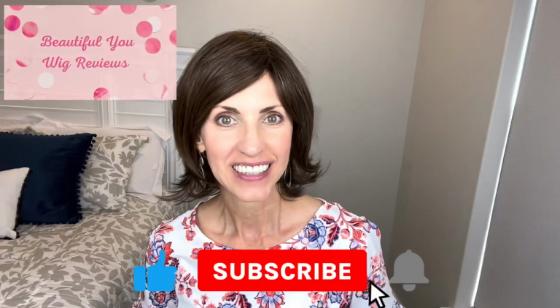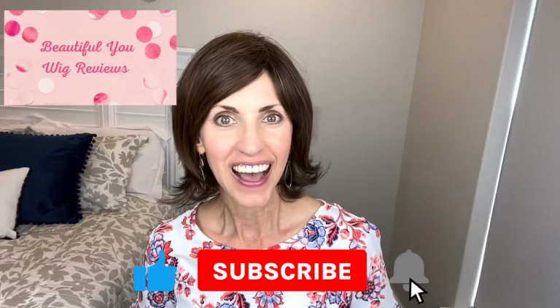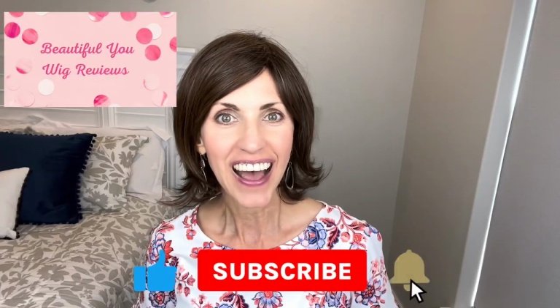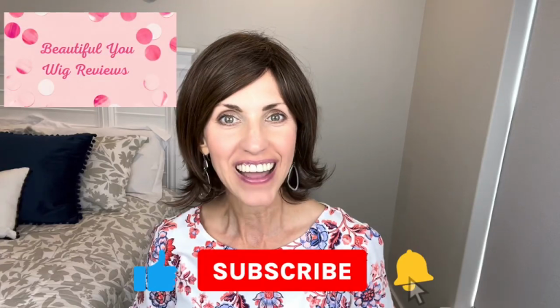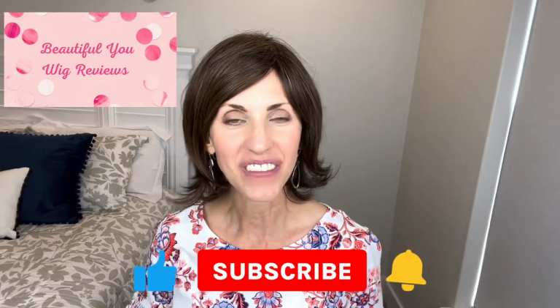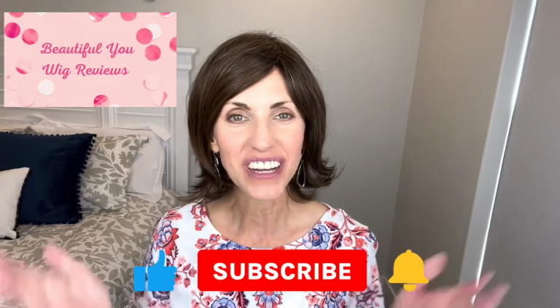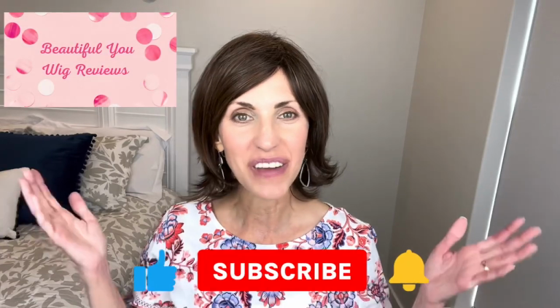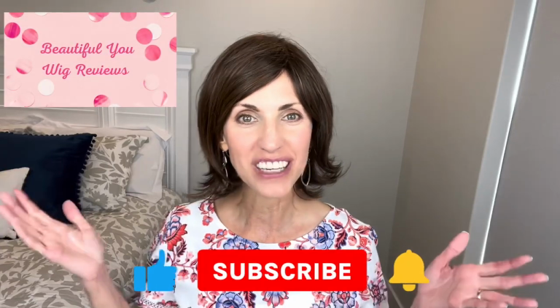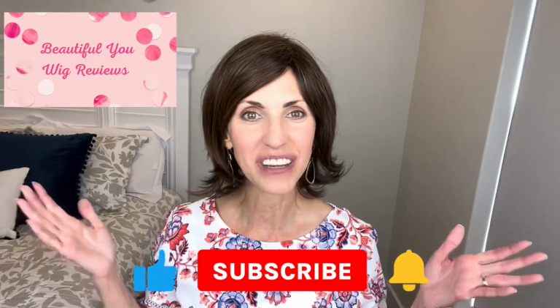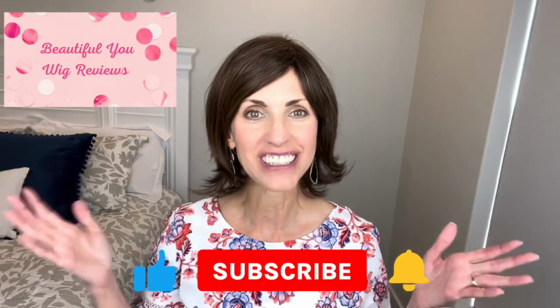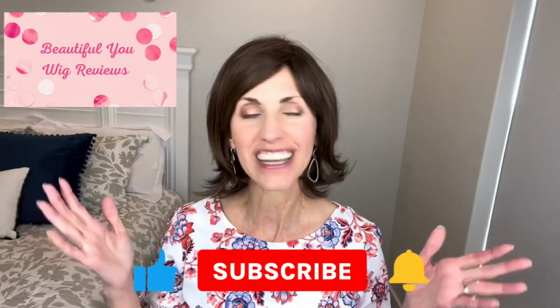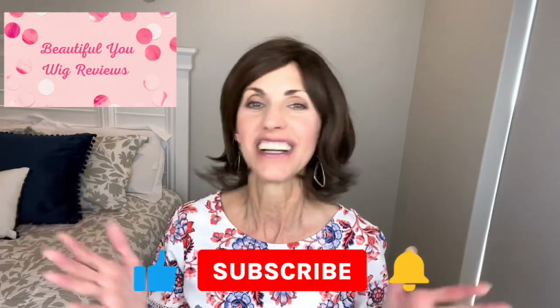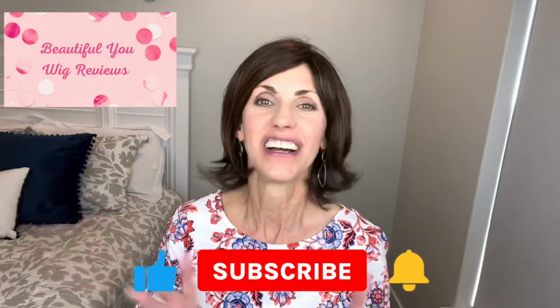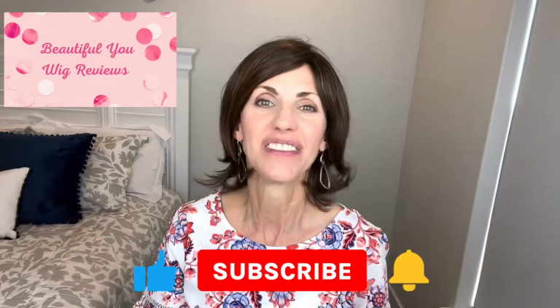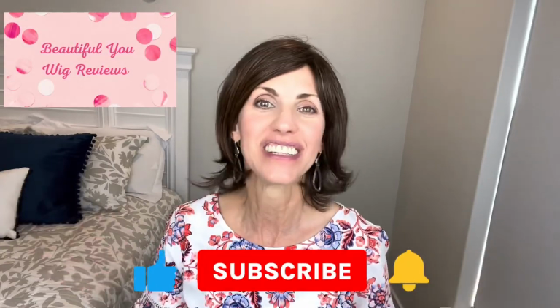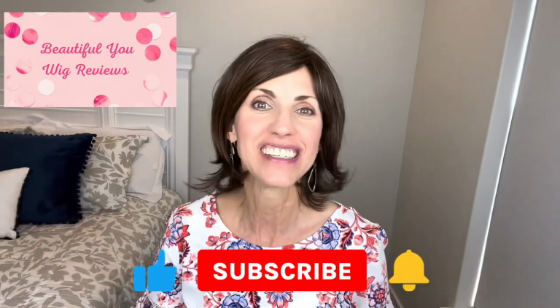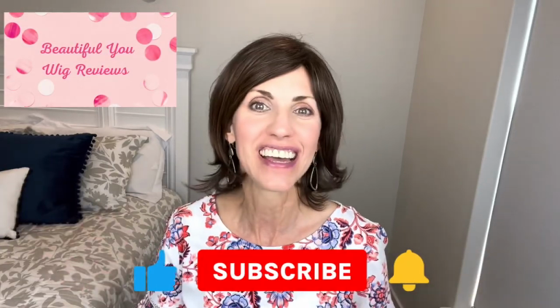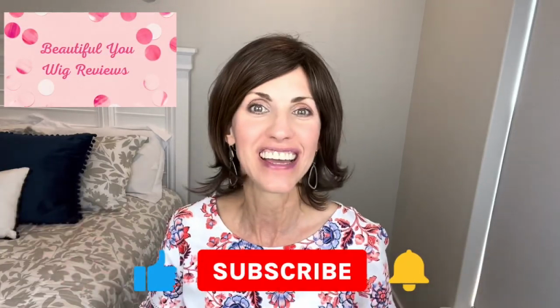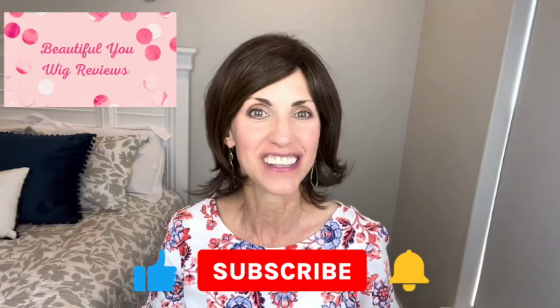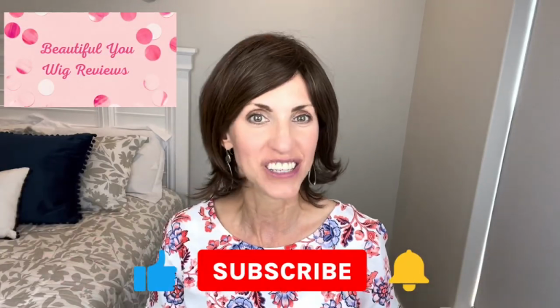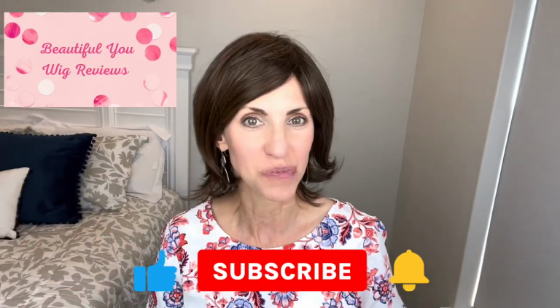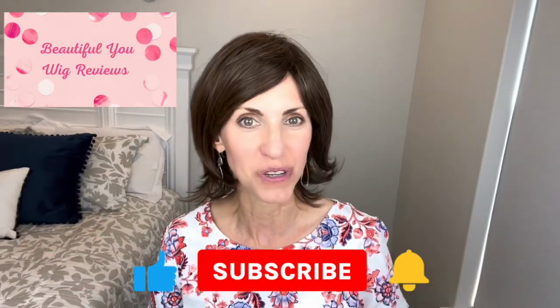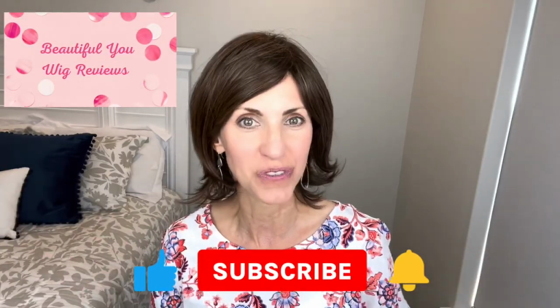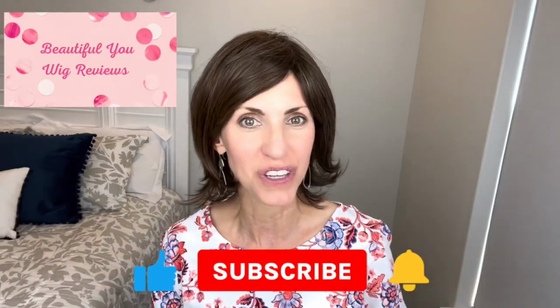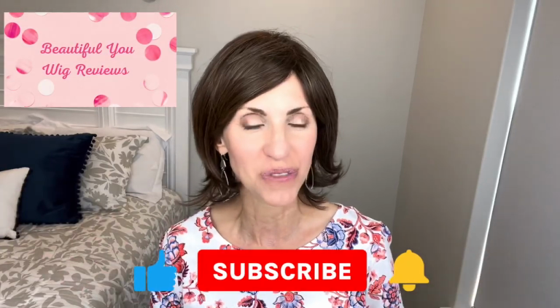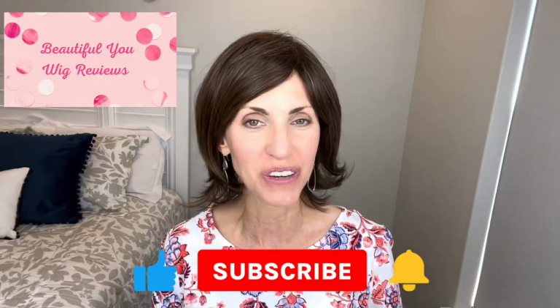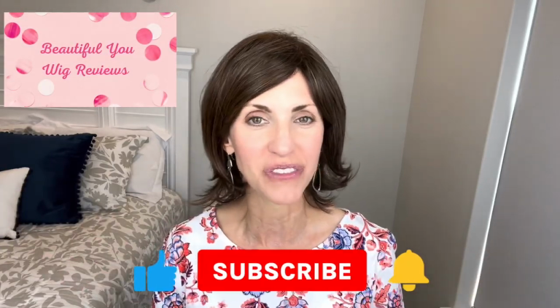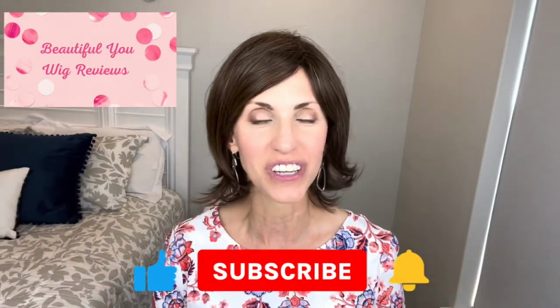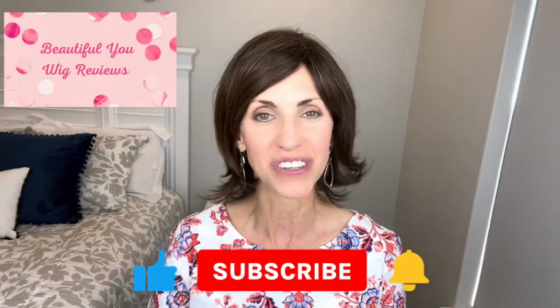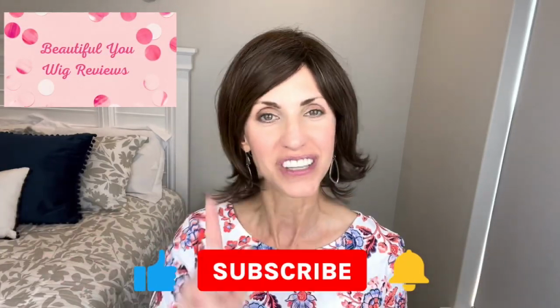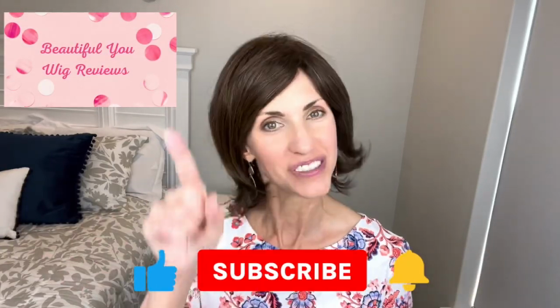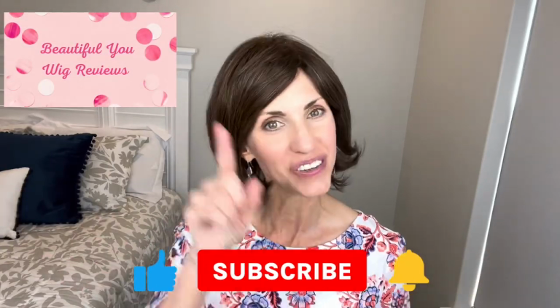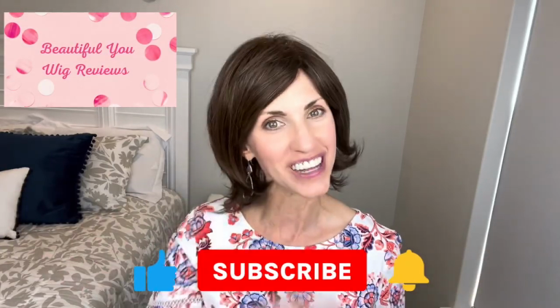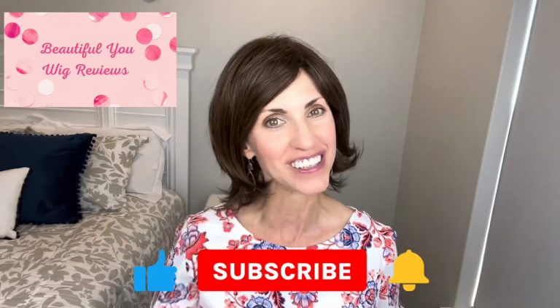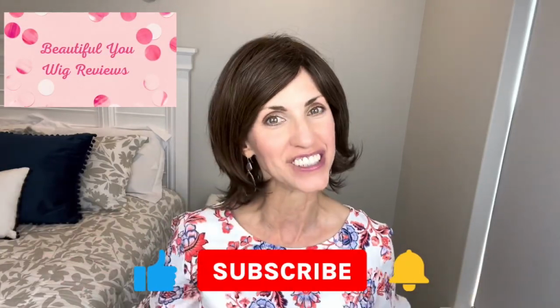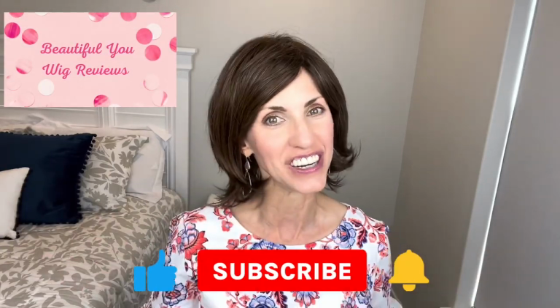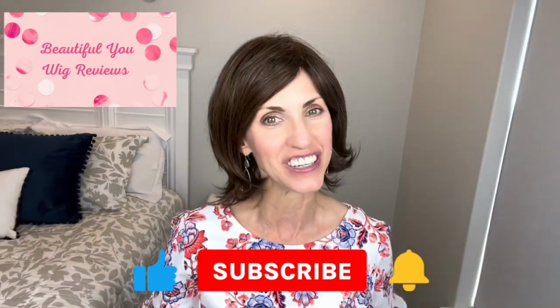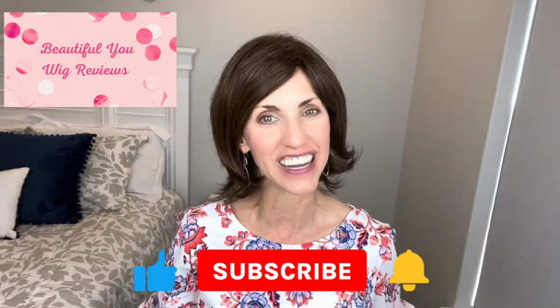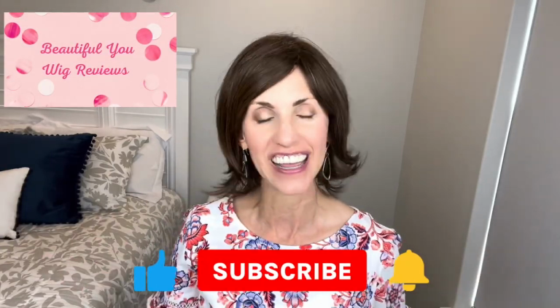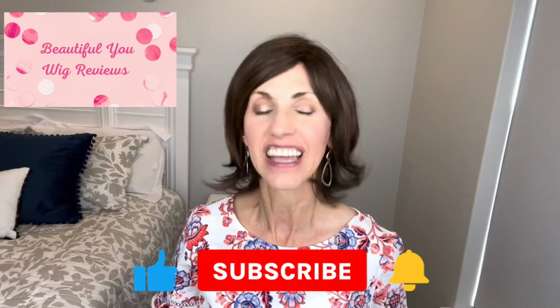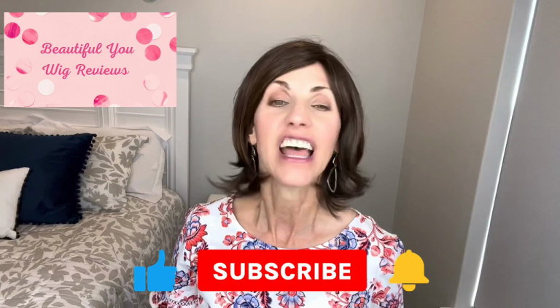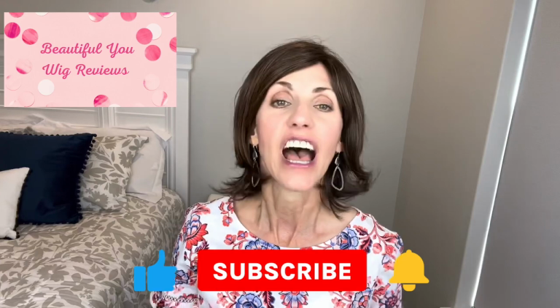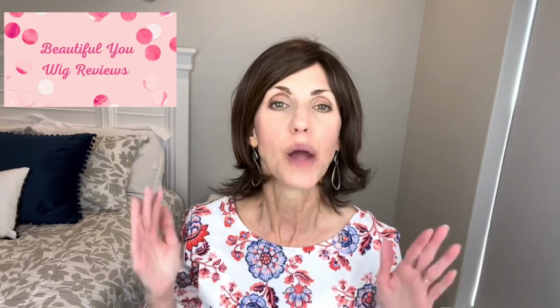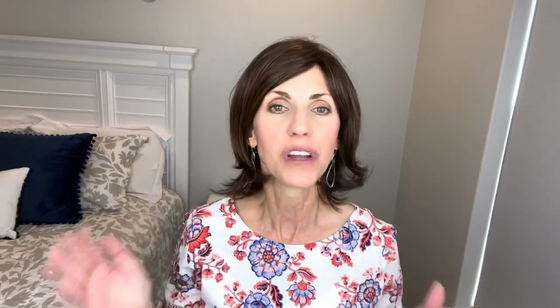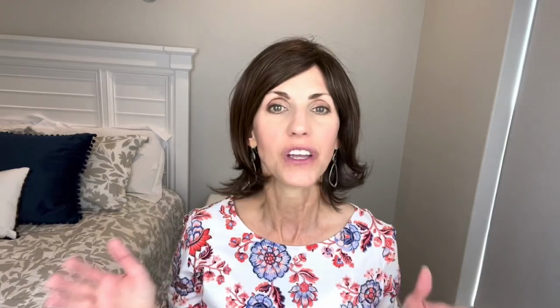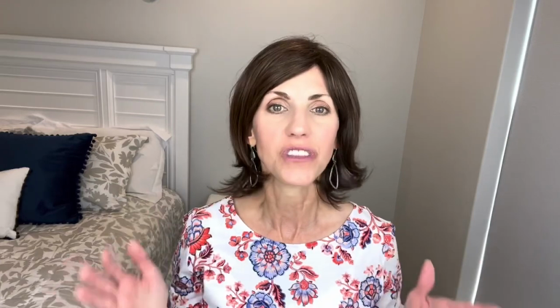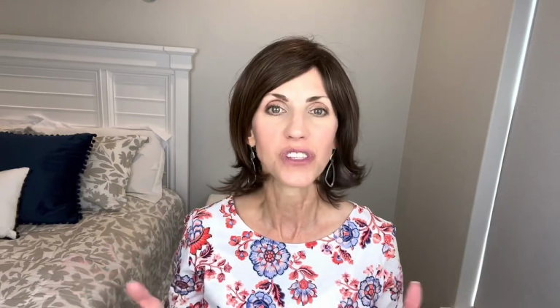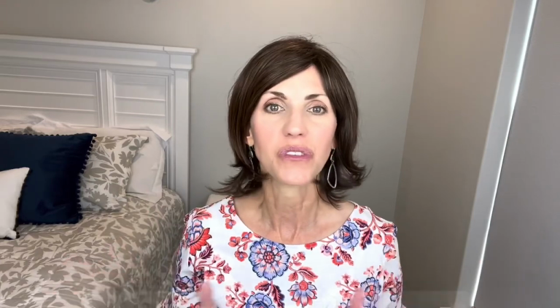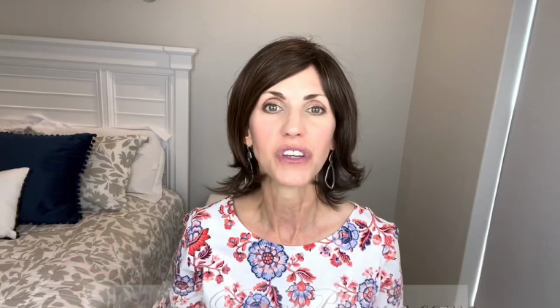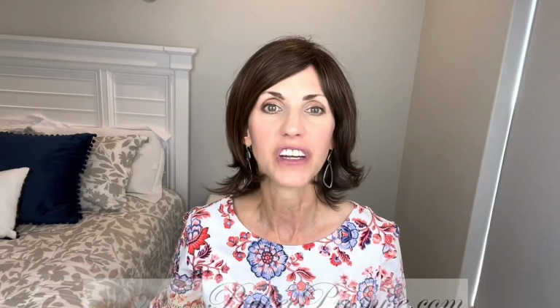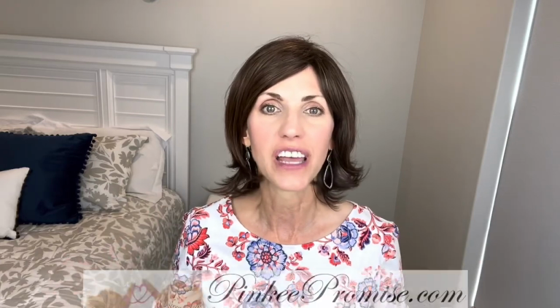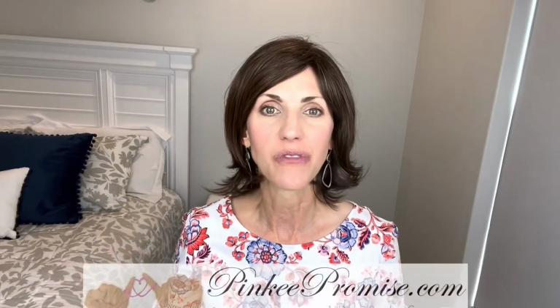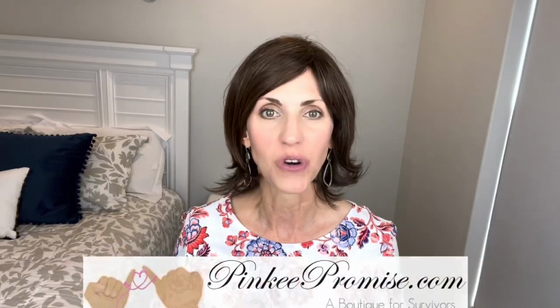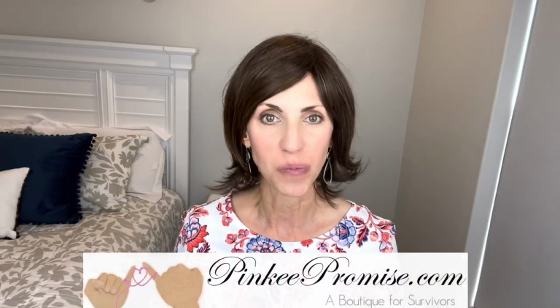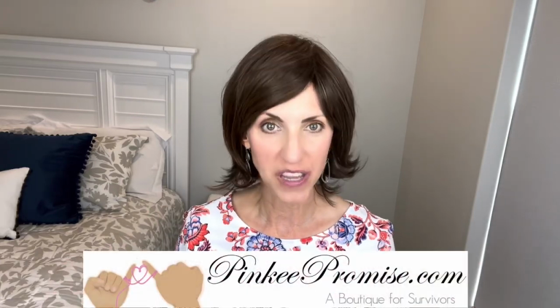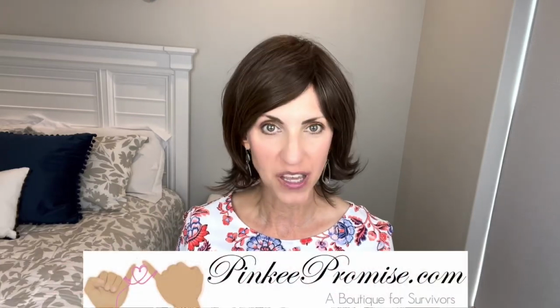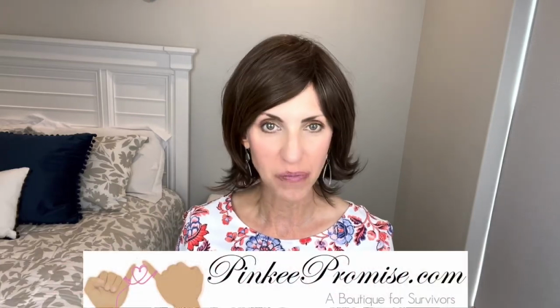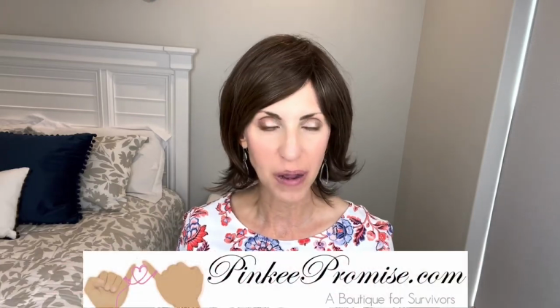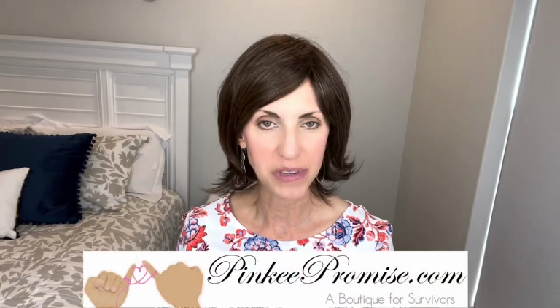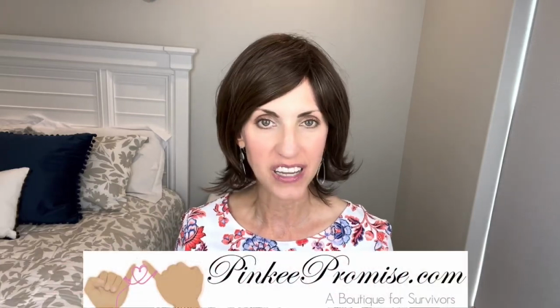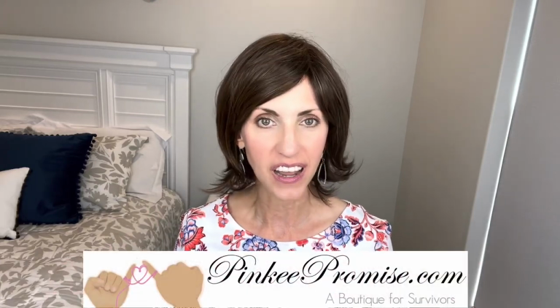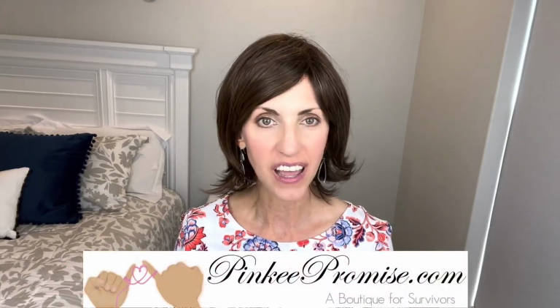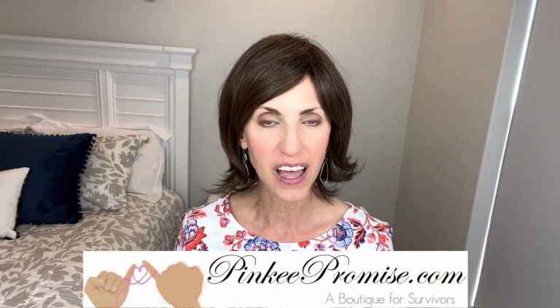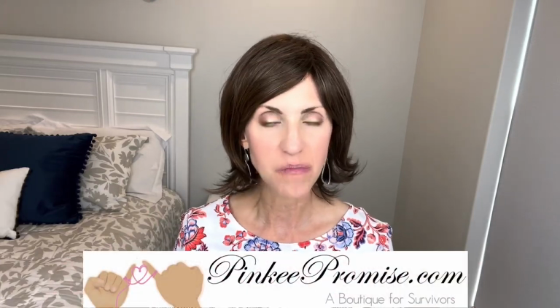Hi! Welcome back to my channel. I'm Lisa and this is Beautiful You Wig Reviews. I'm so glad that you're here today. I'm bringing you this review today for PinkyPromise.com.